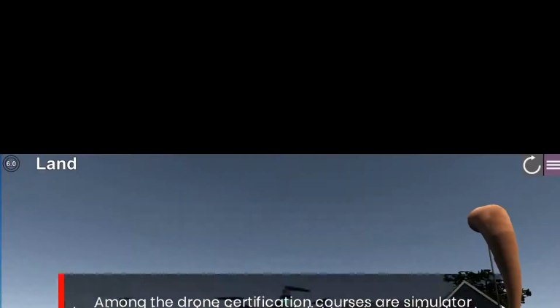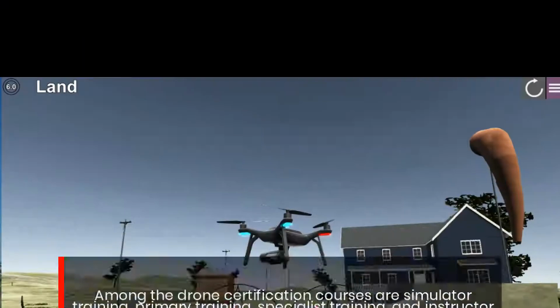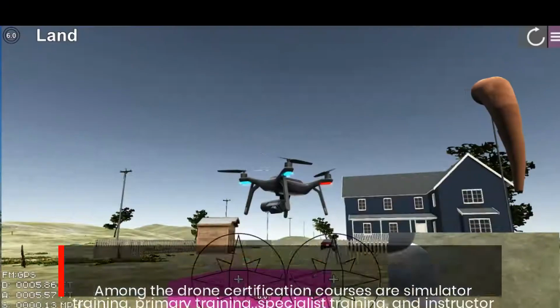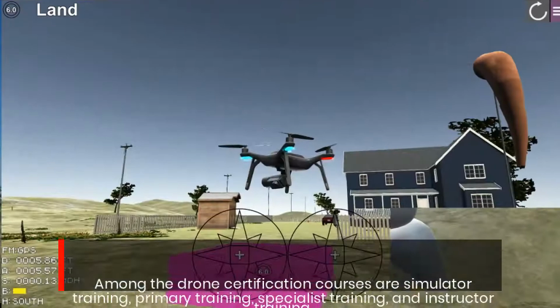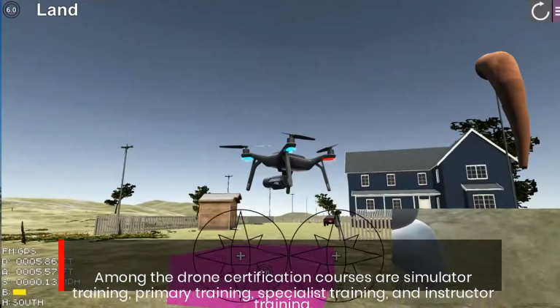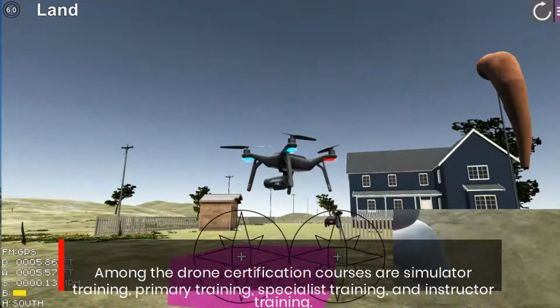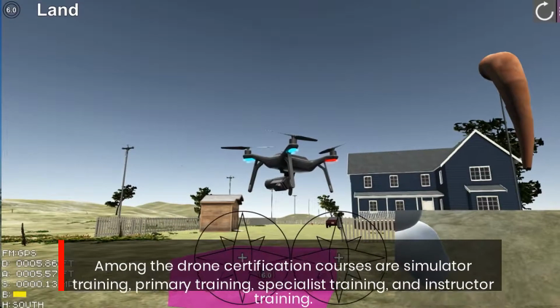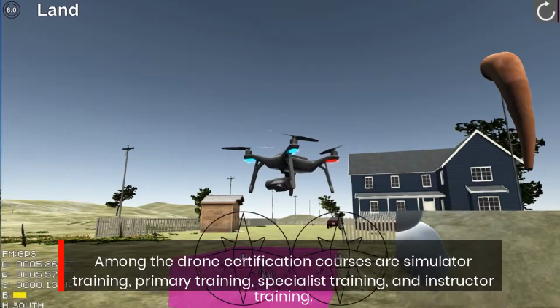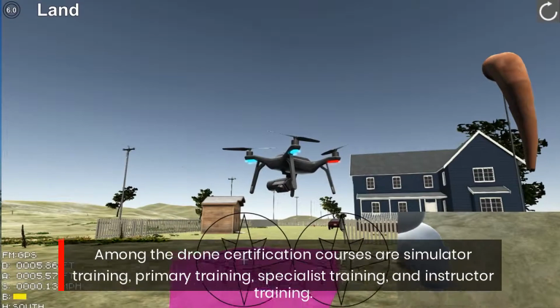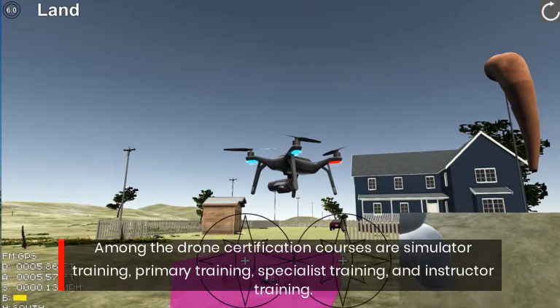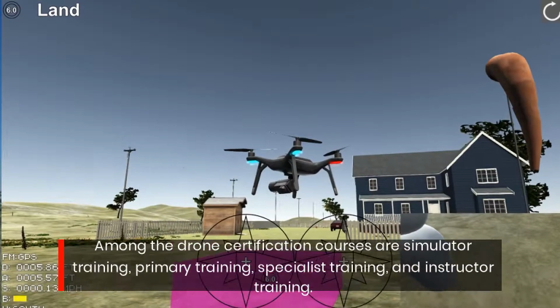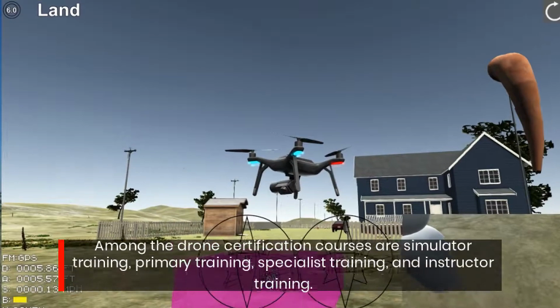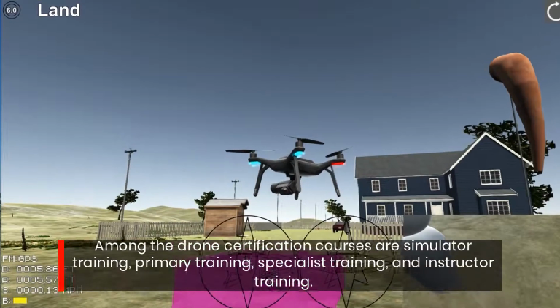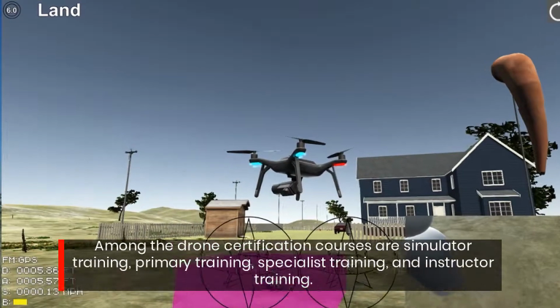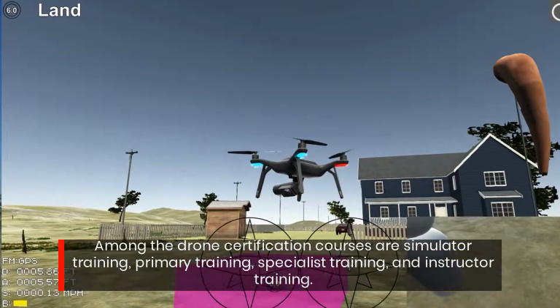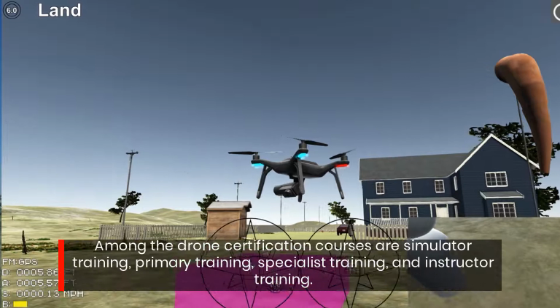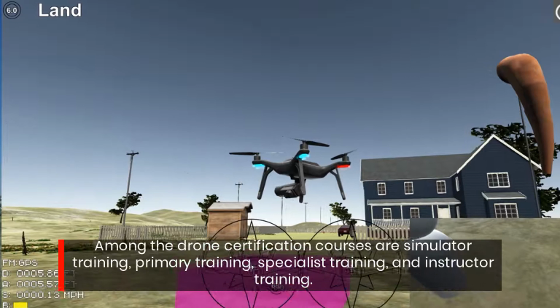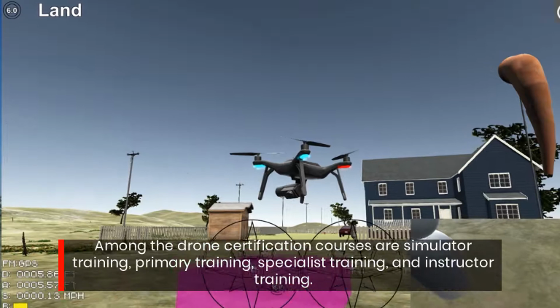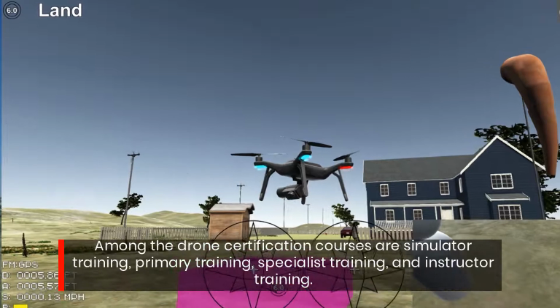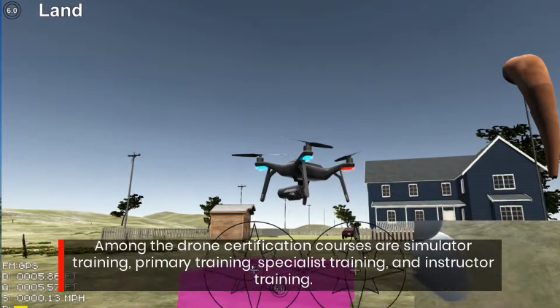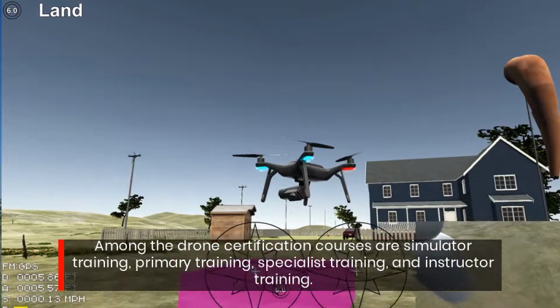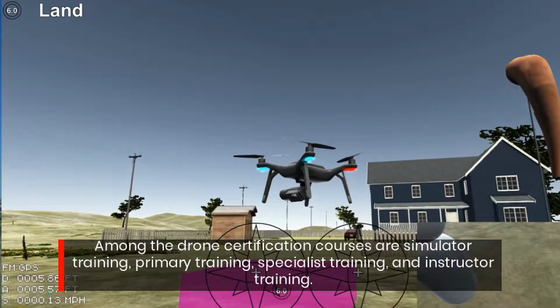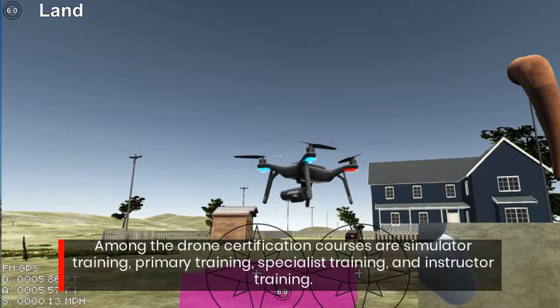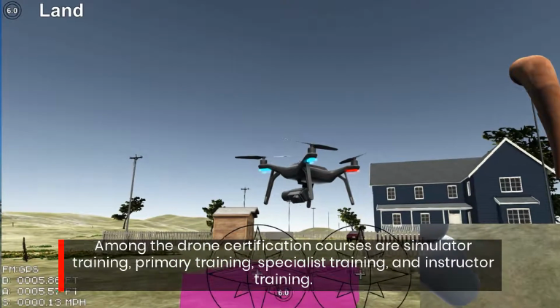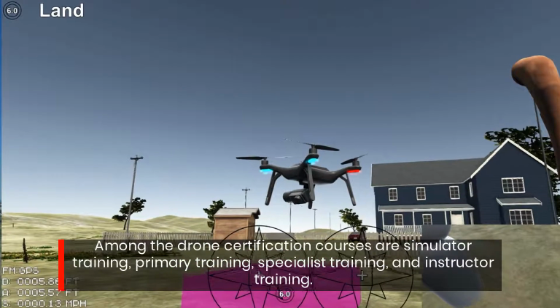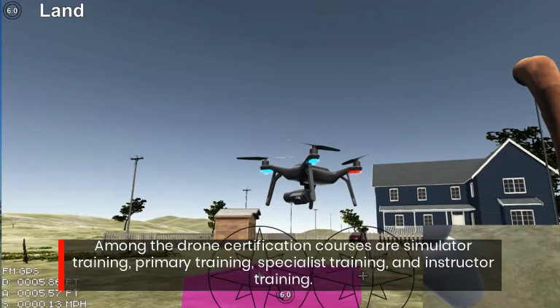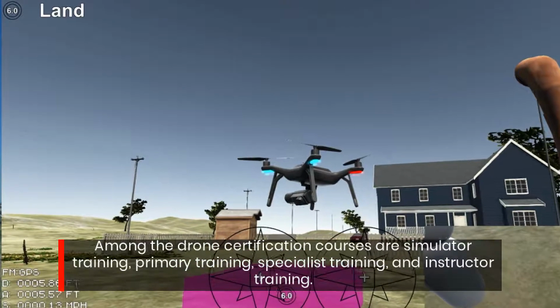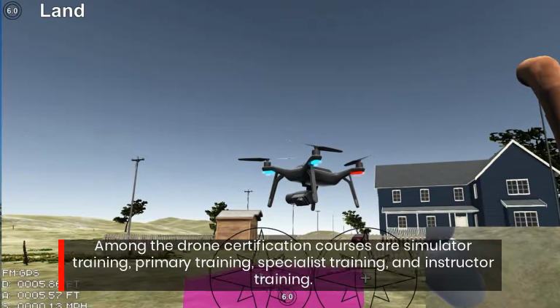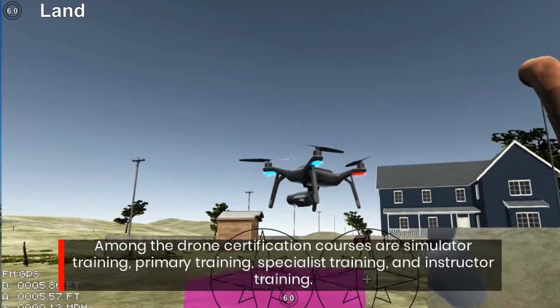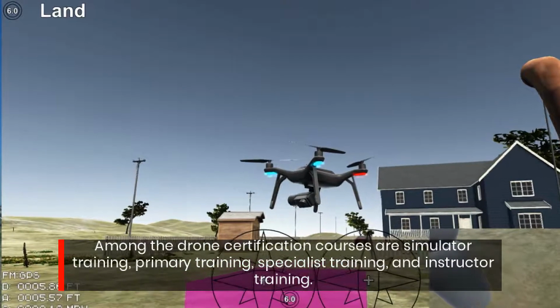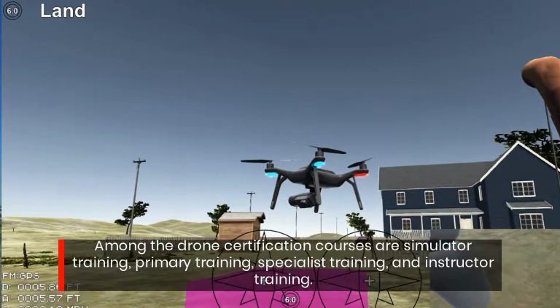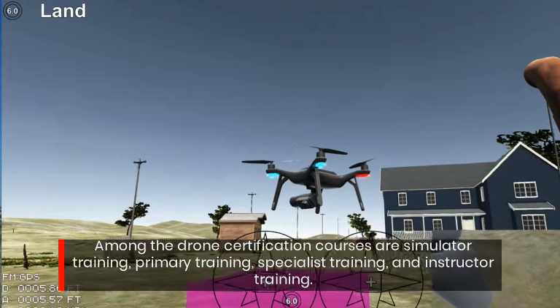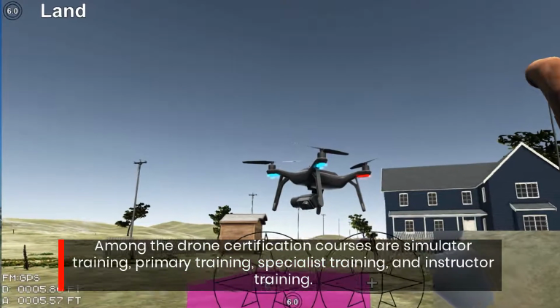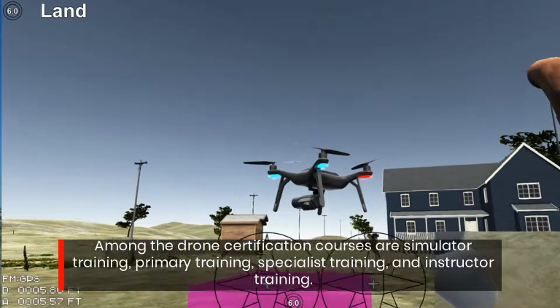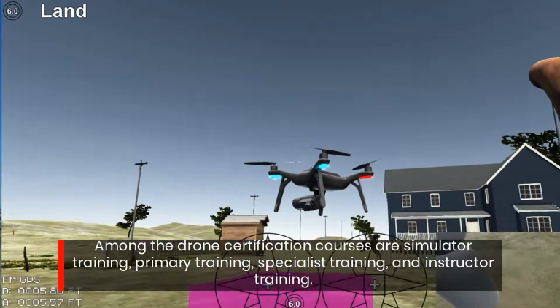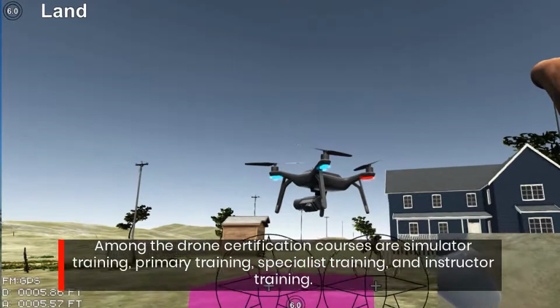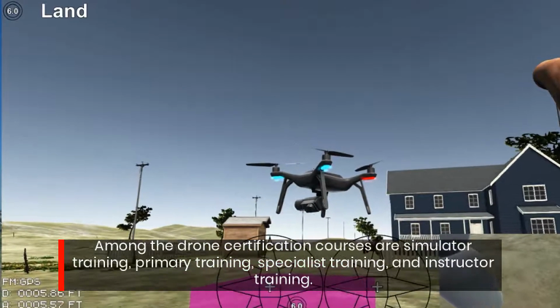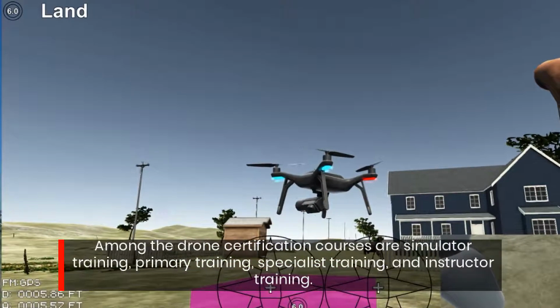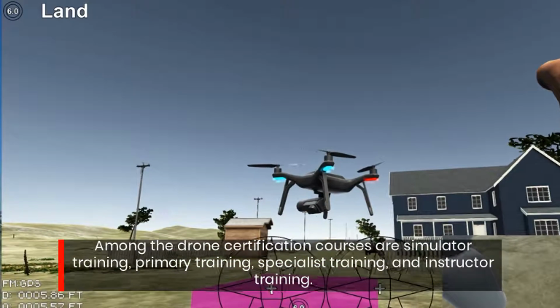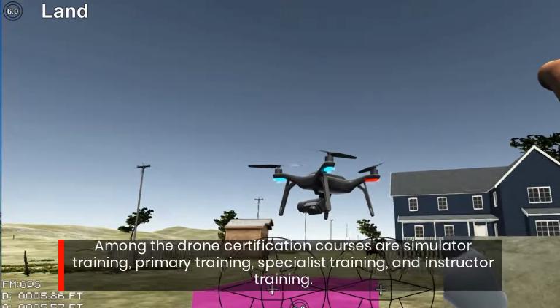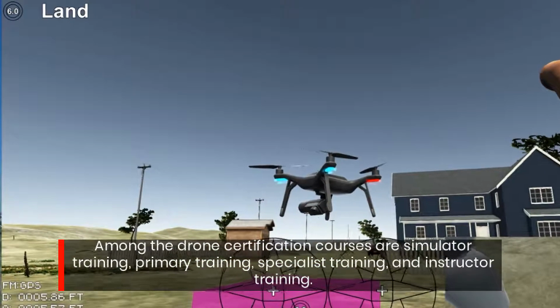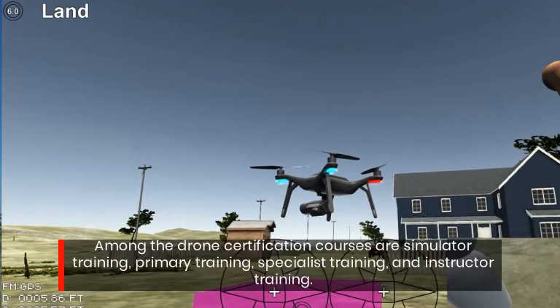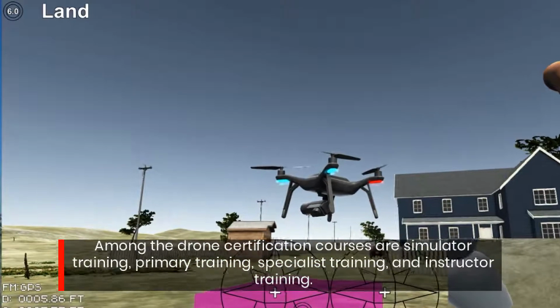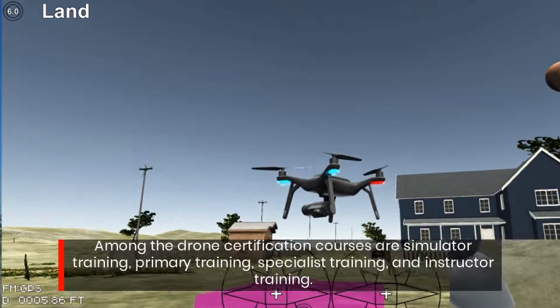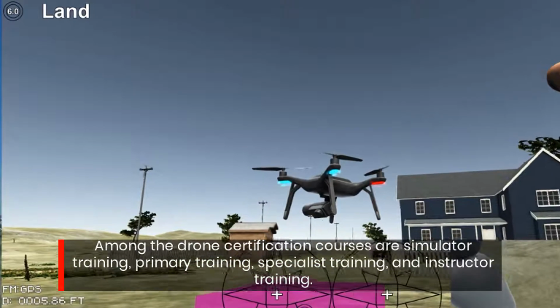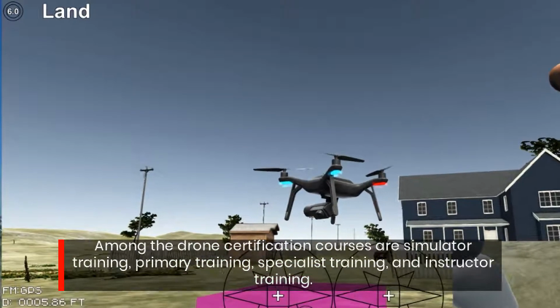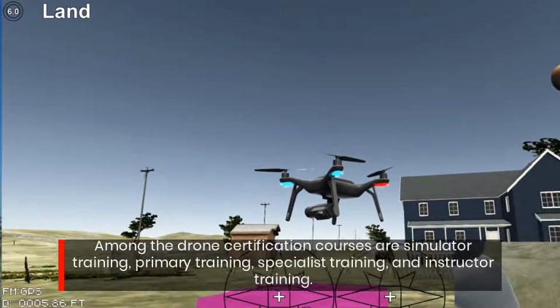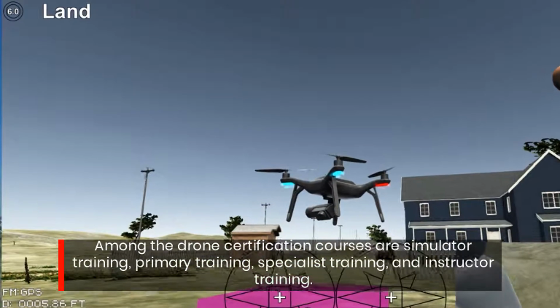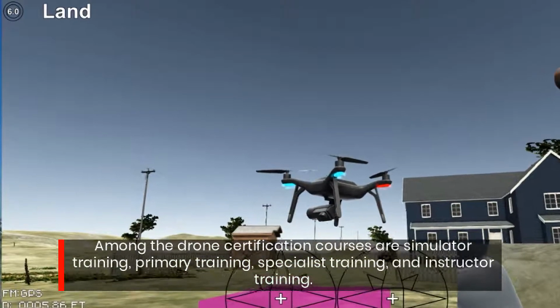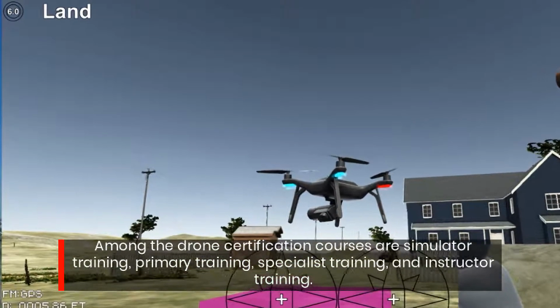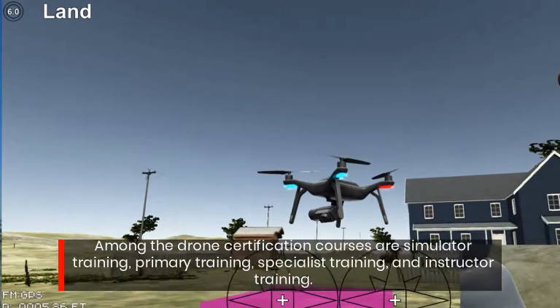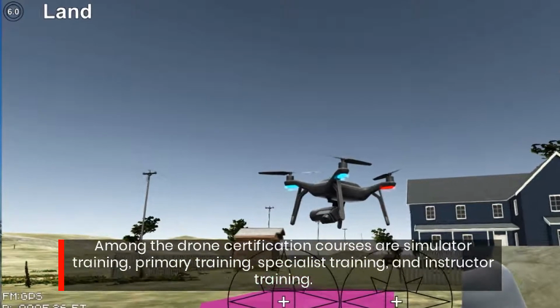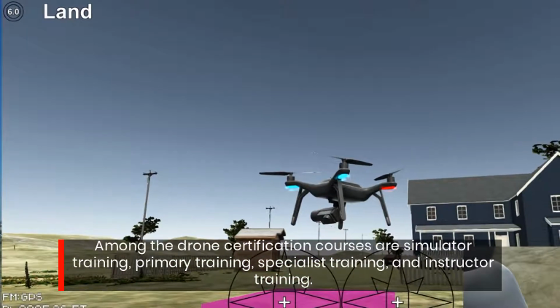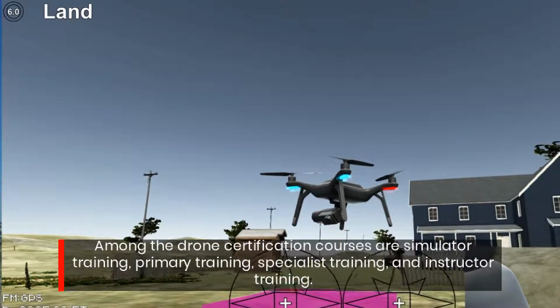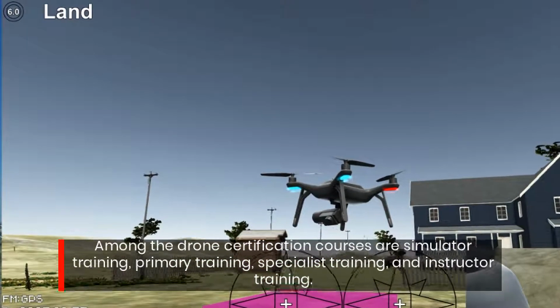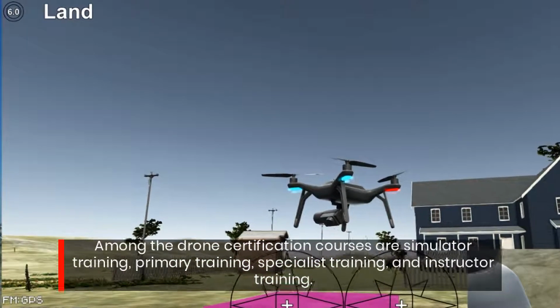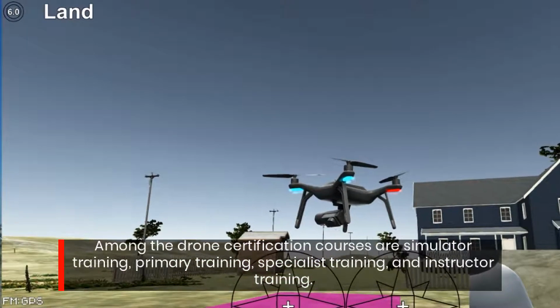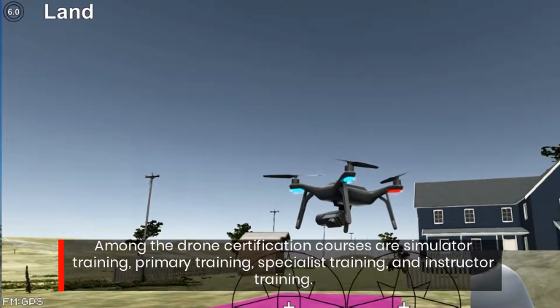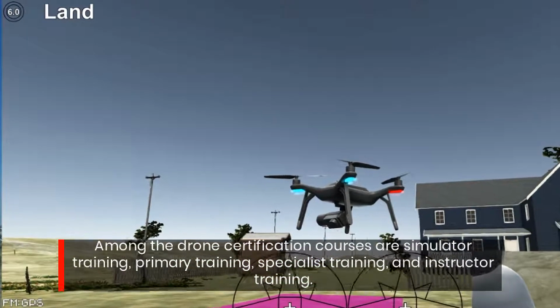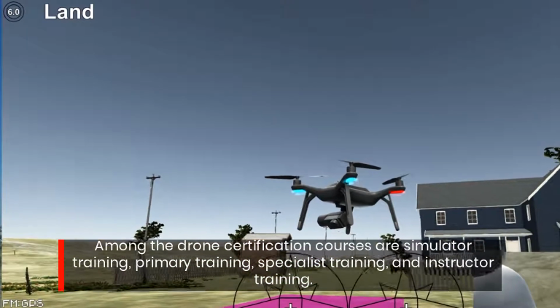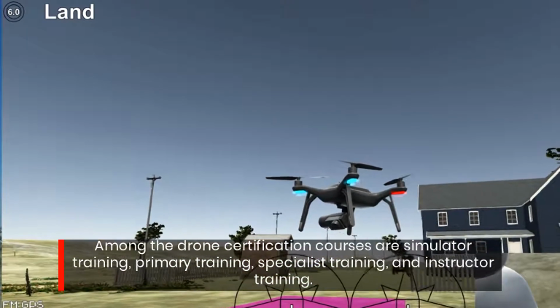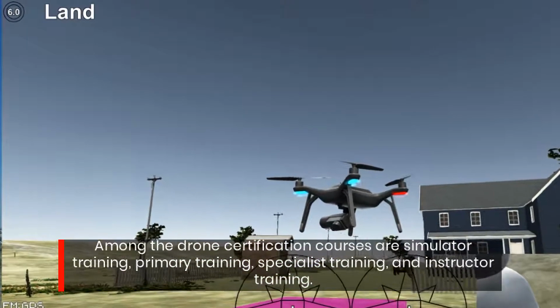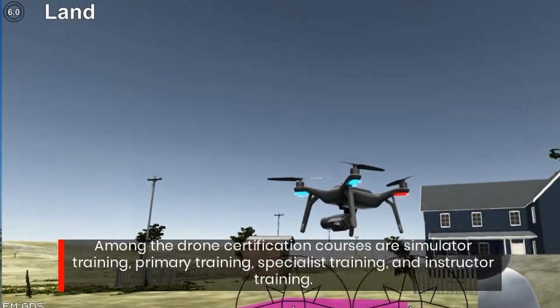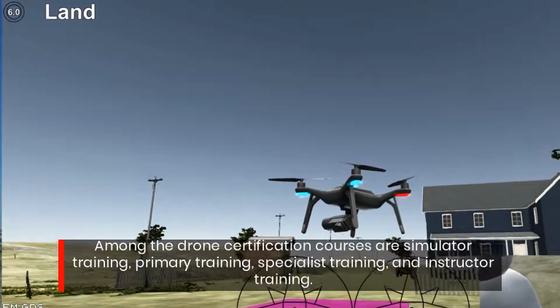Among the Drone Certification courses are Simulator Training, Primary Training, Specialist Training, and Instructor Training.